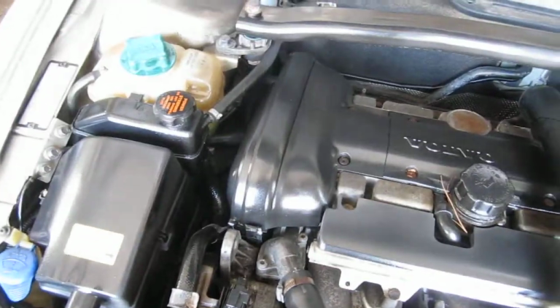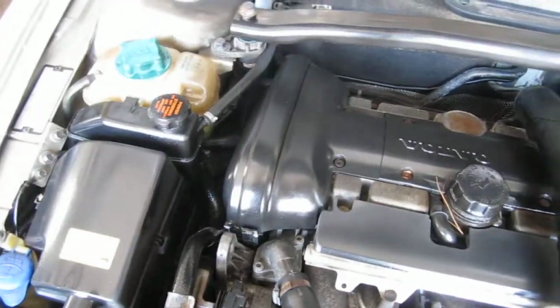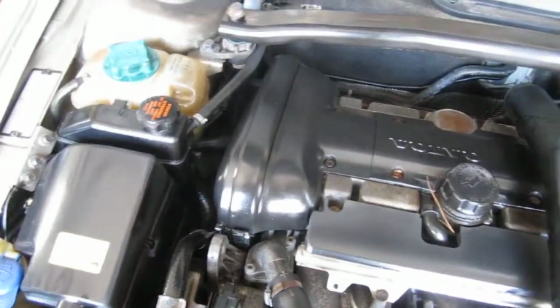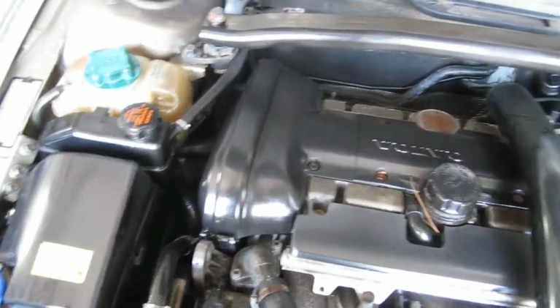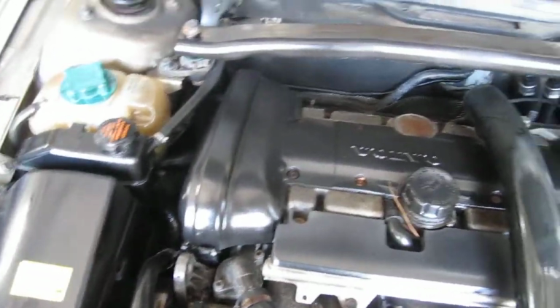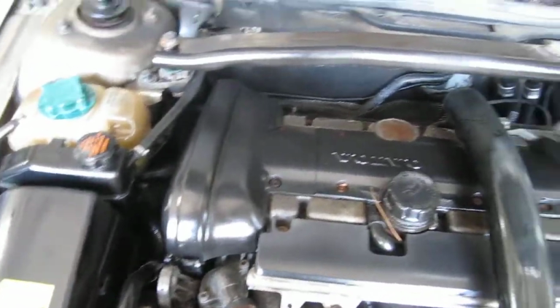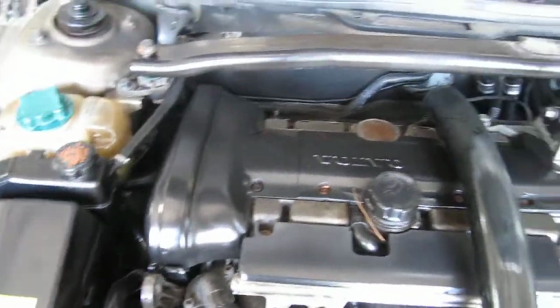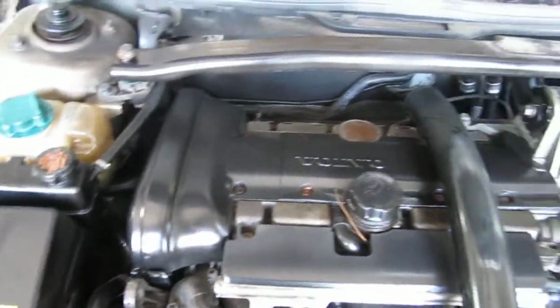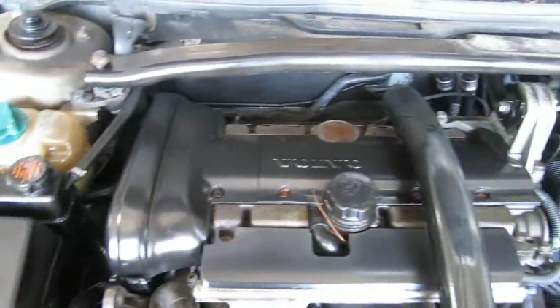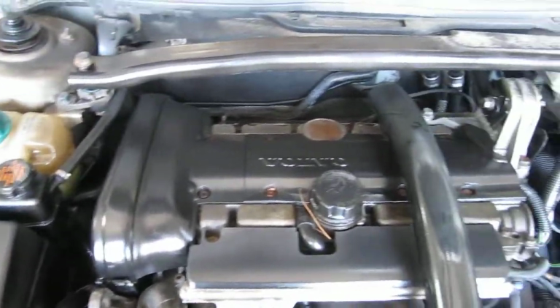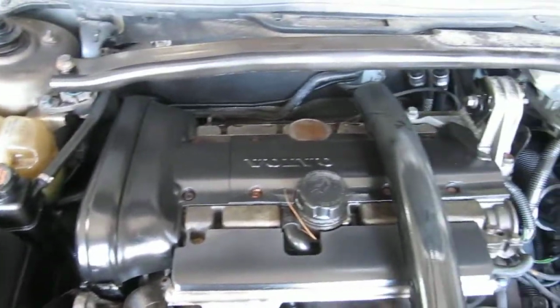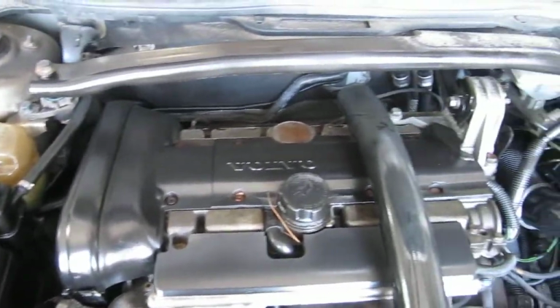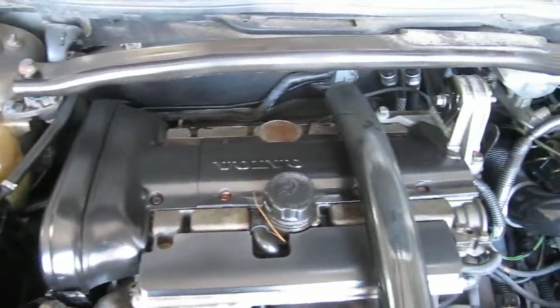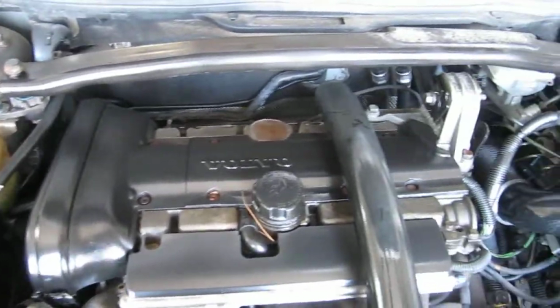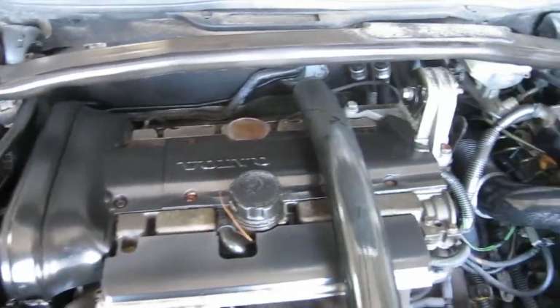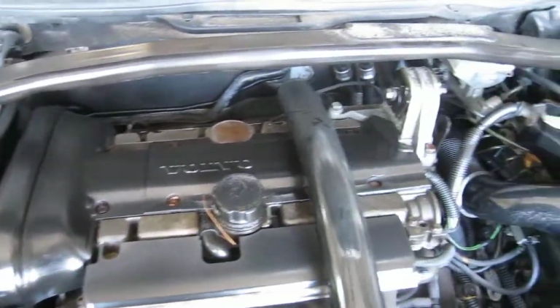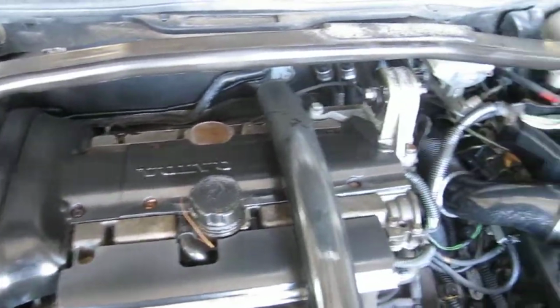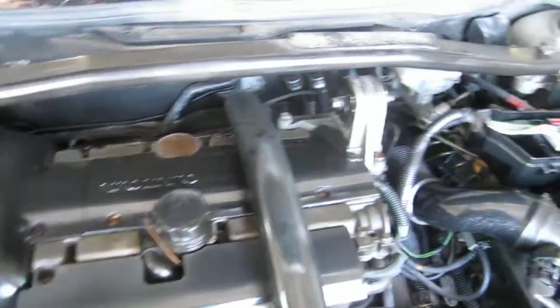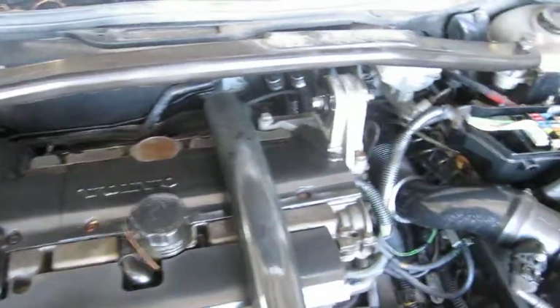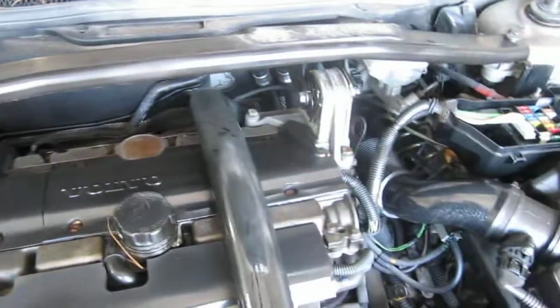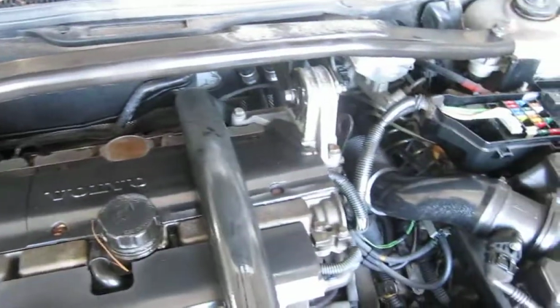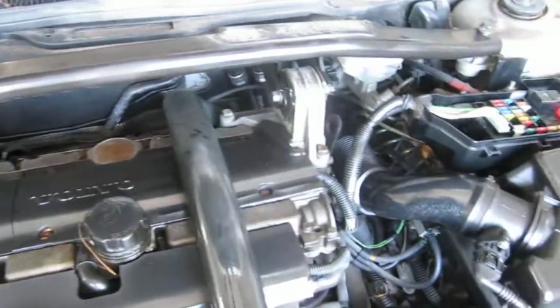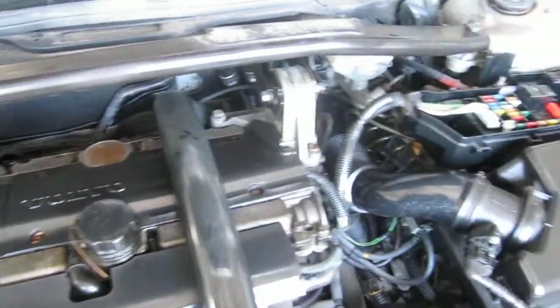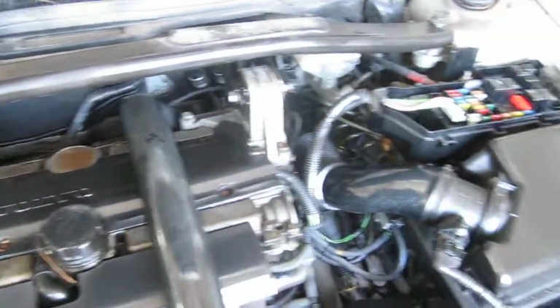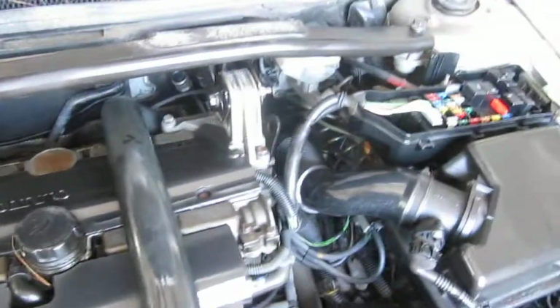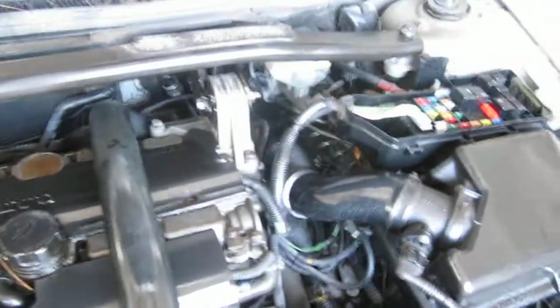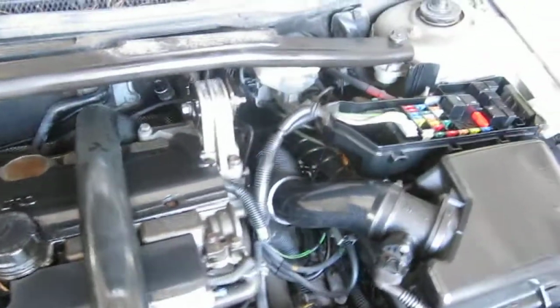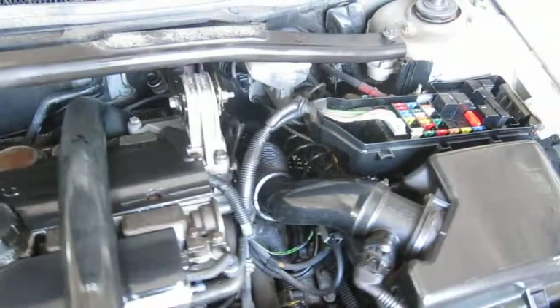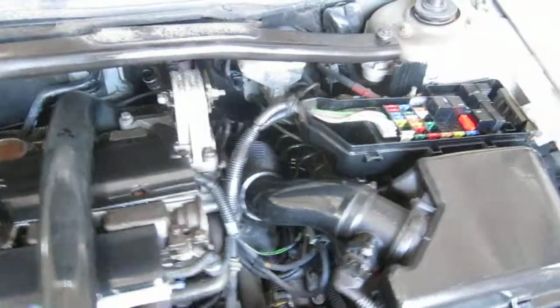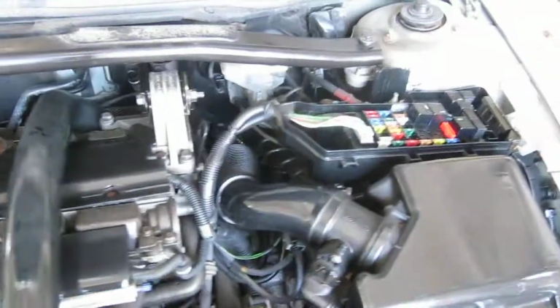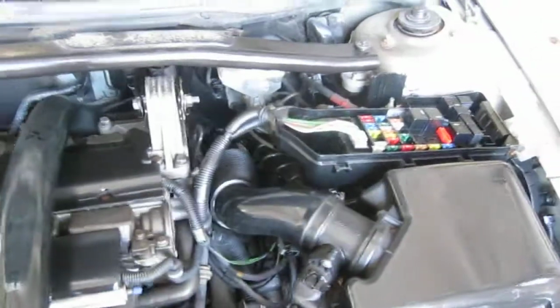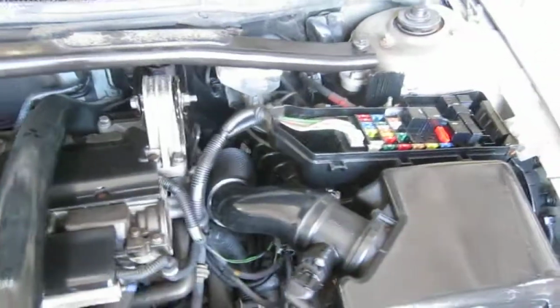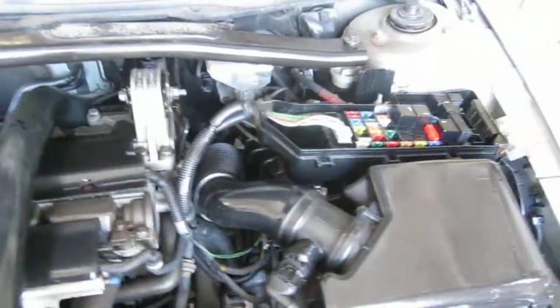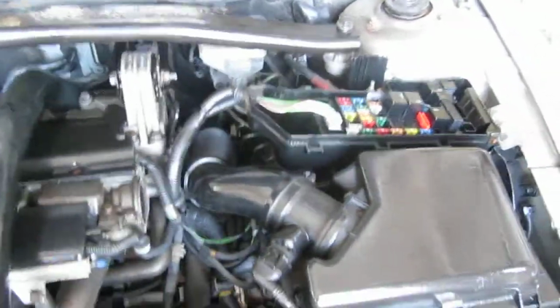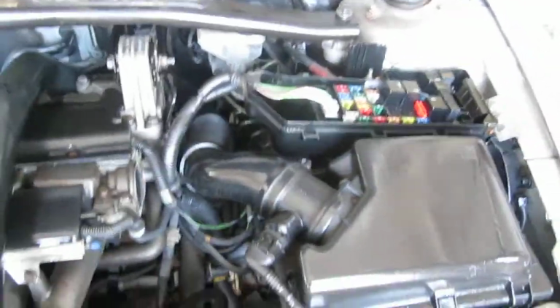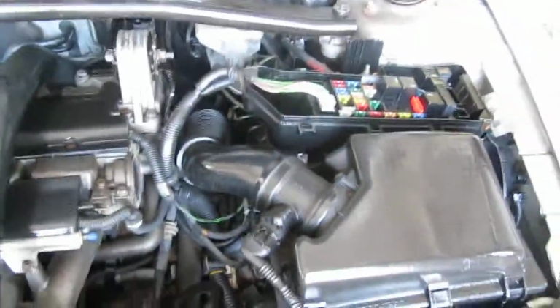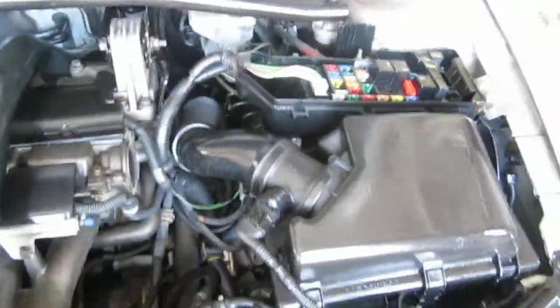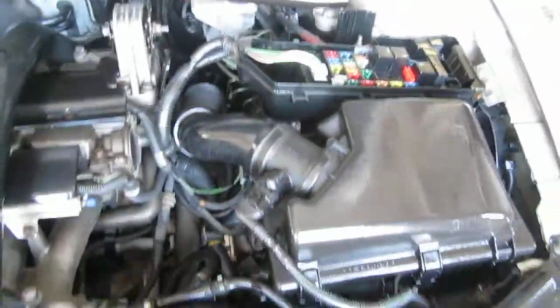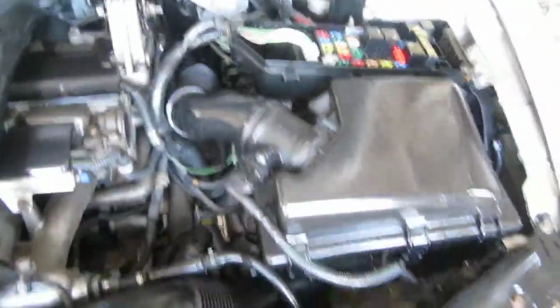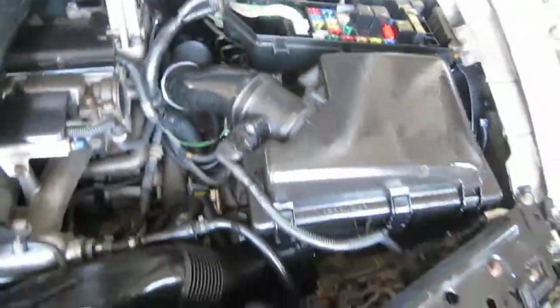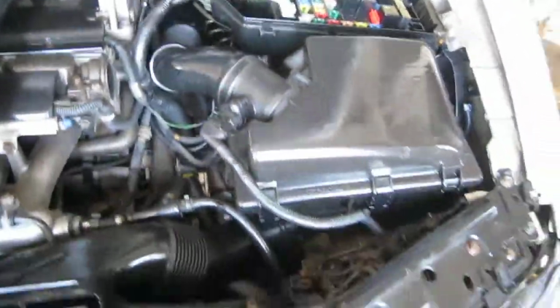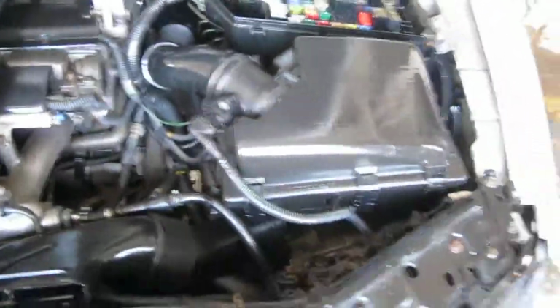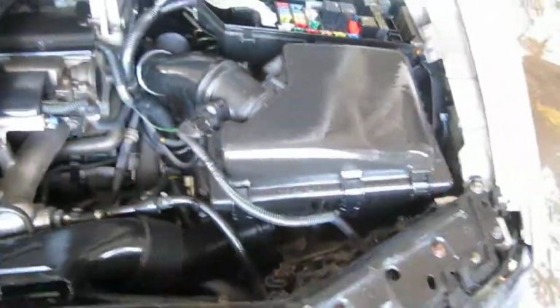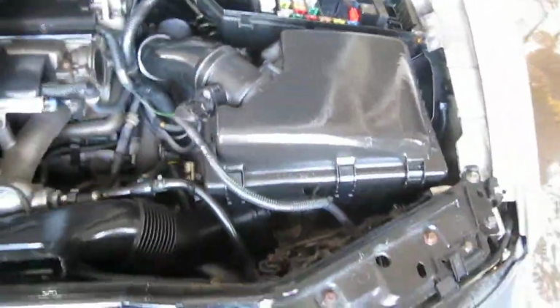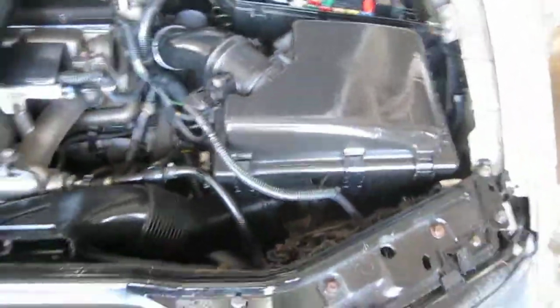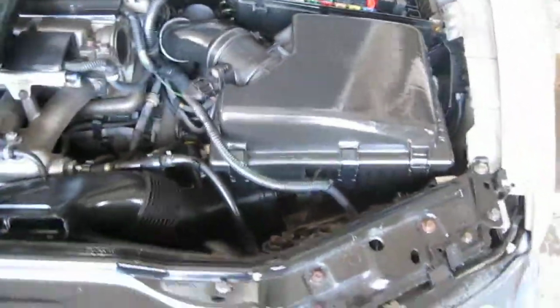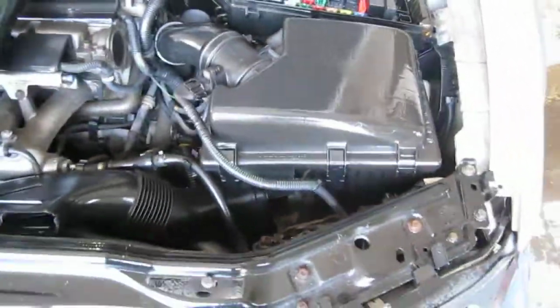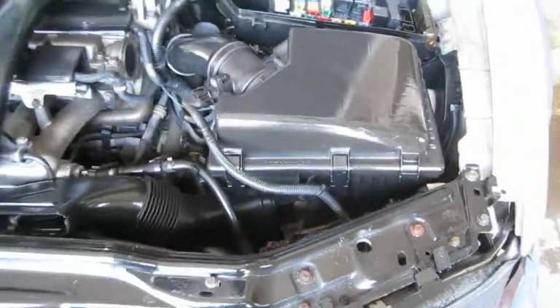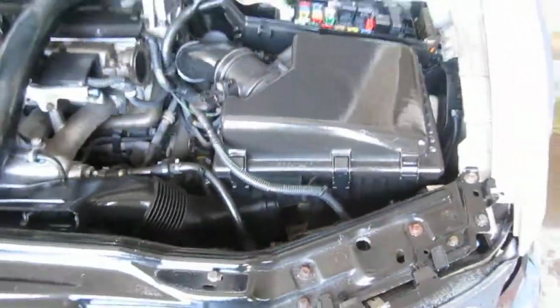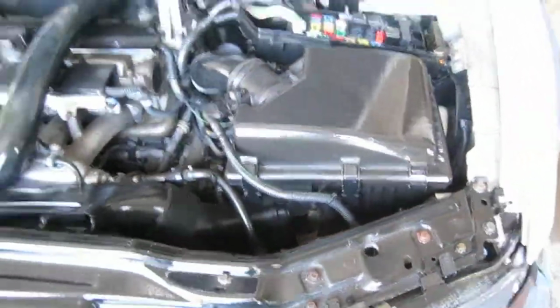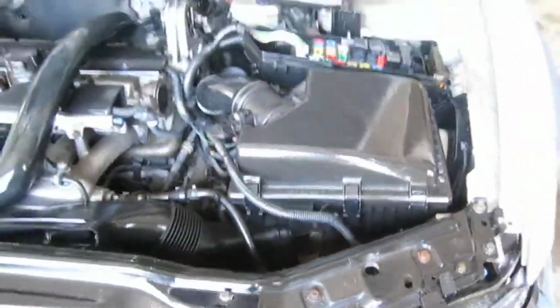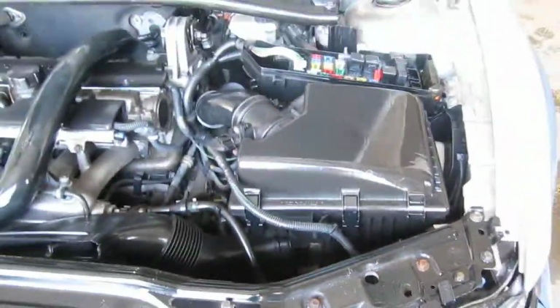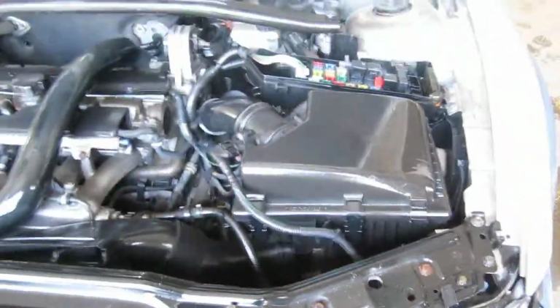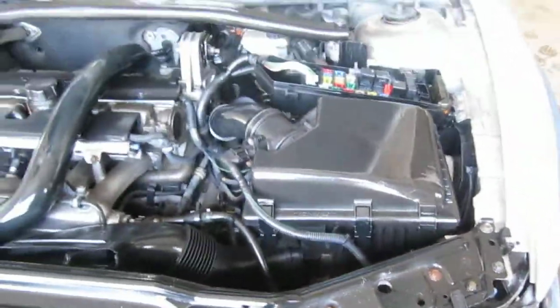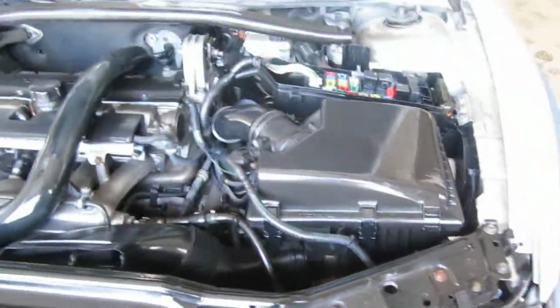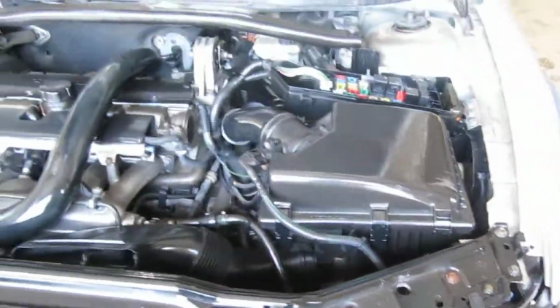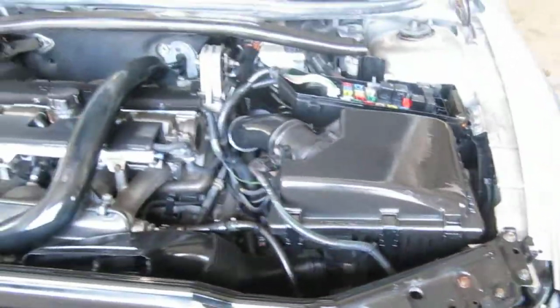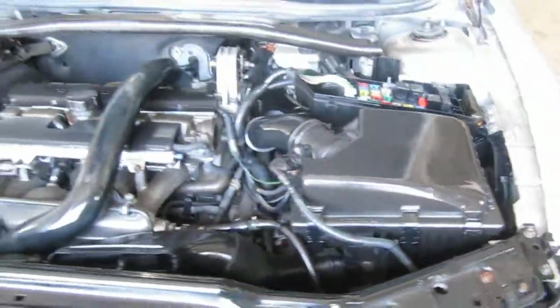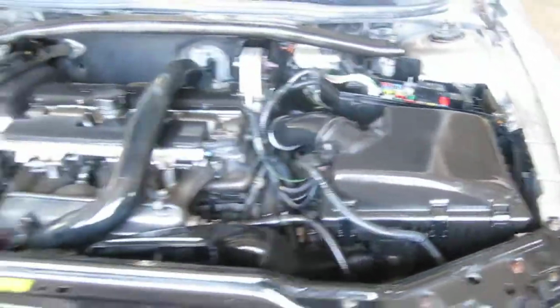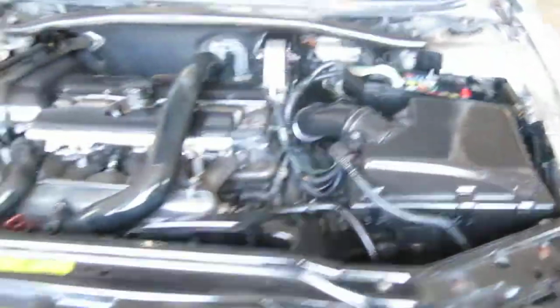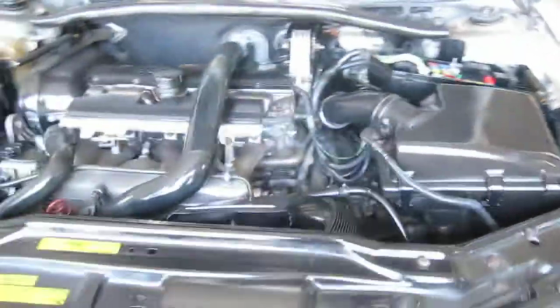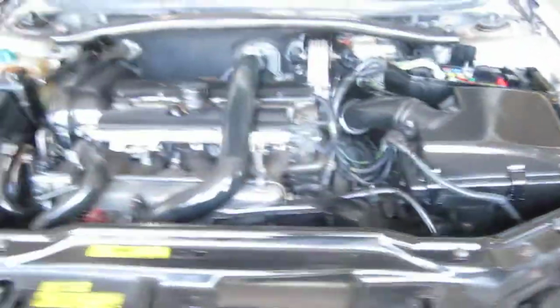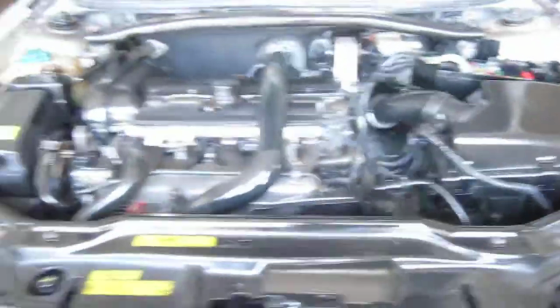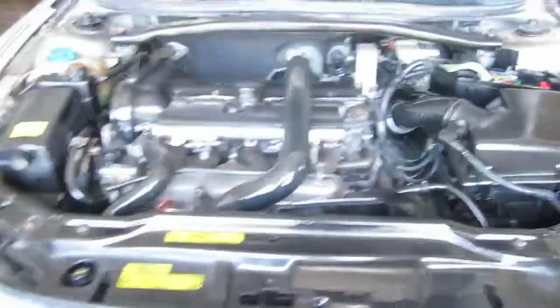The vehicle is also equipped with an automatic transmission, cruise control, anti-lock brakes, and is also all-wheel drive.